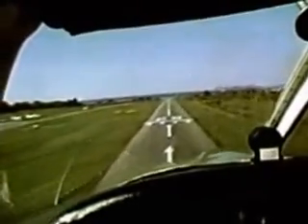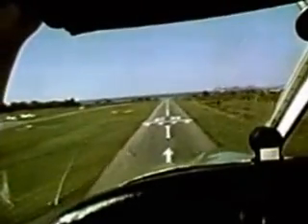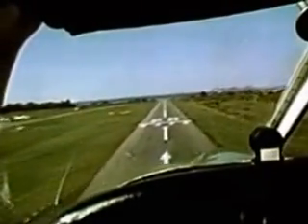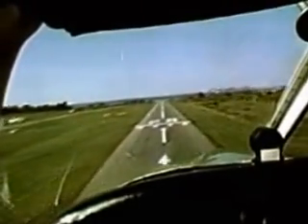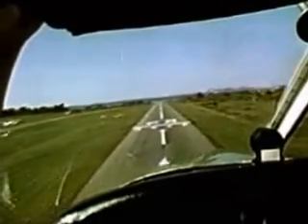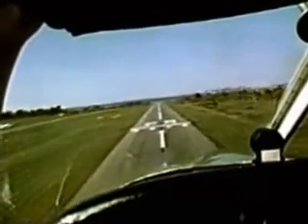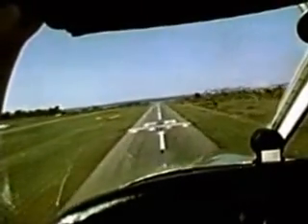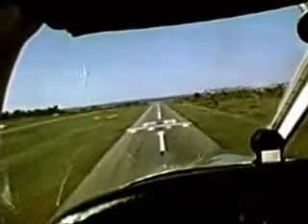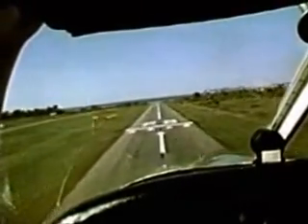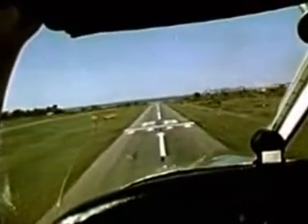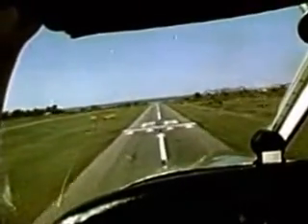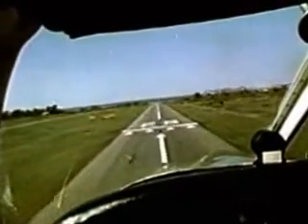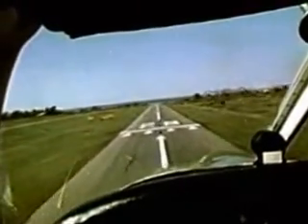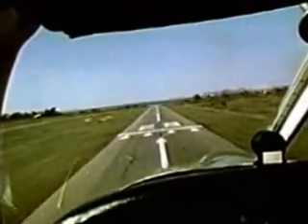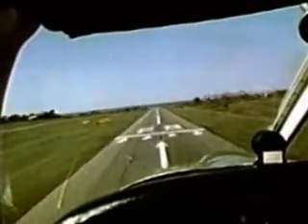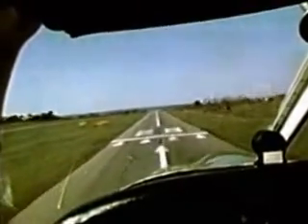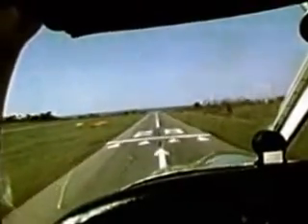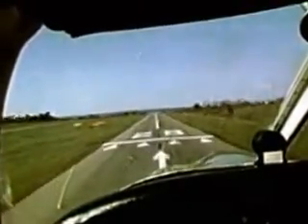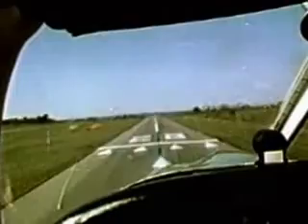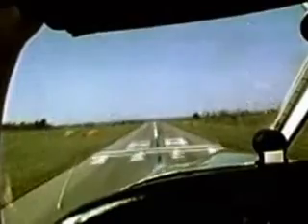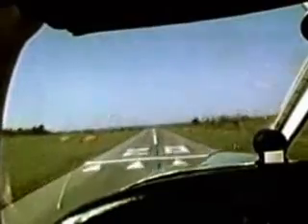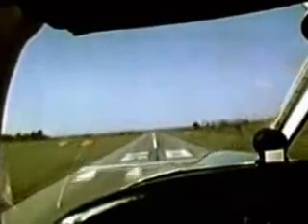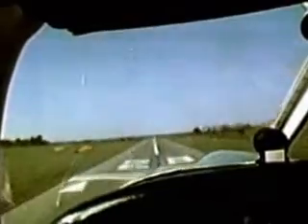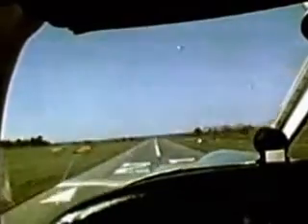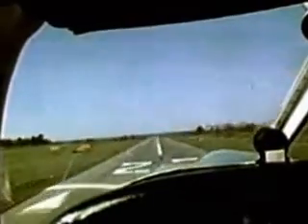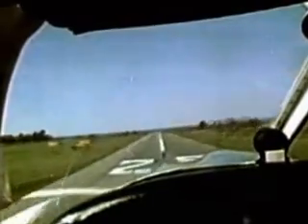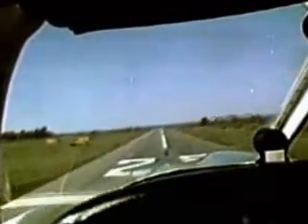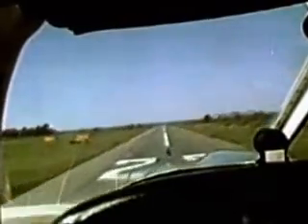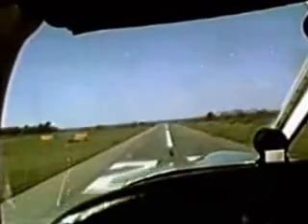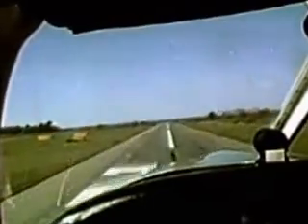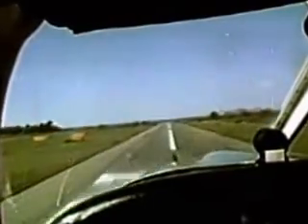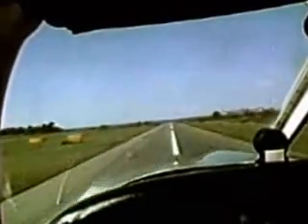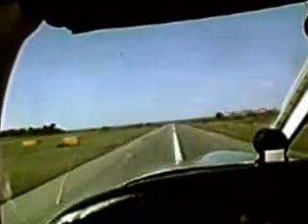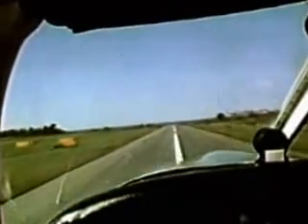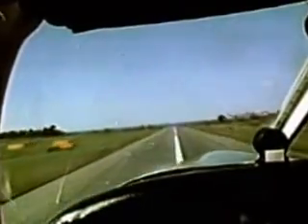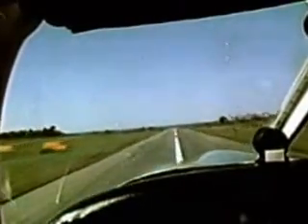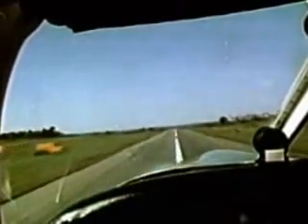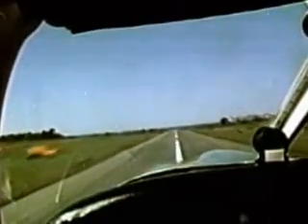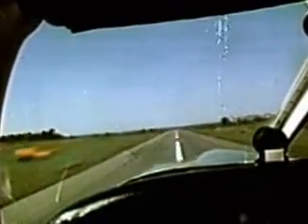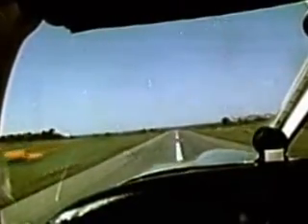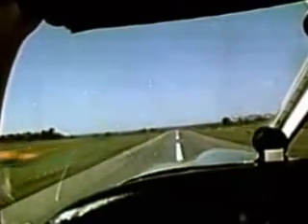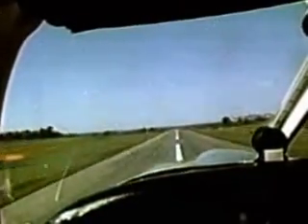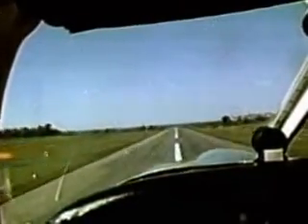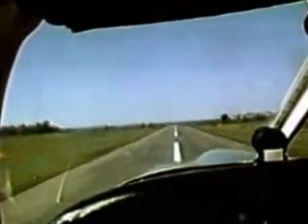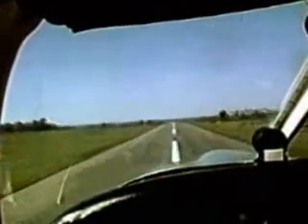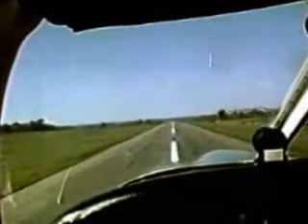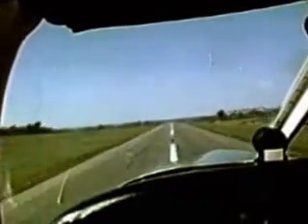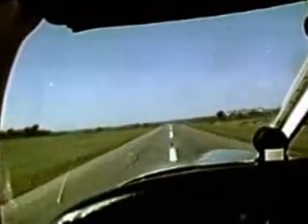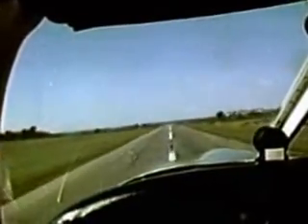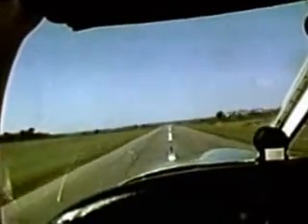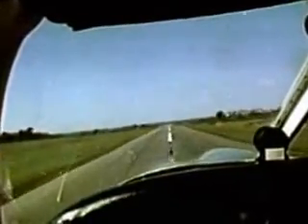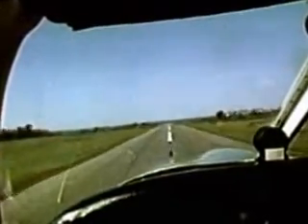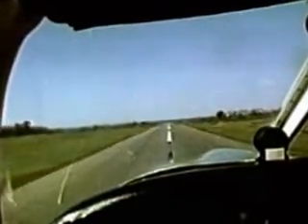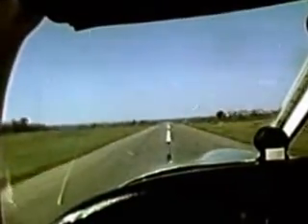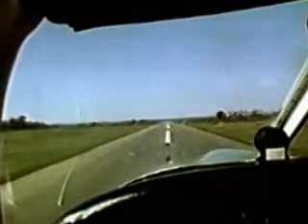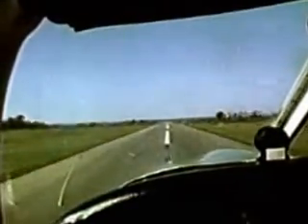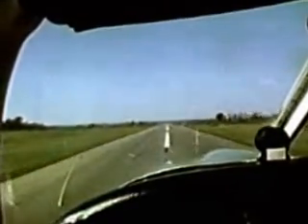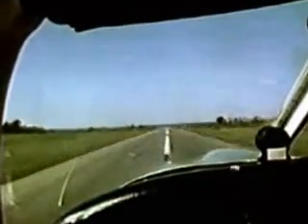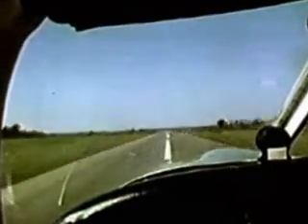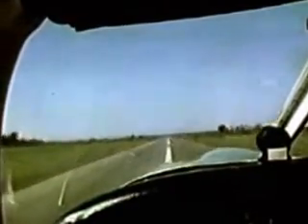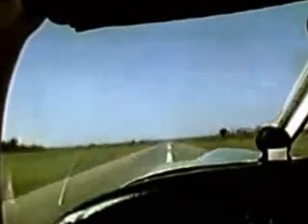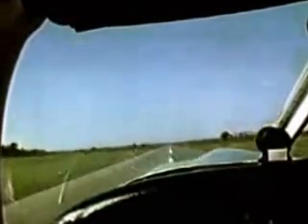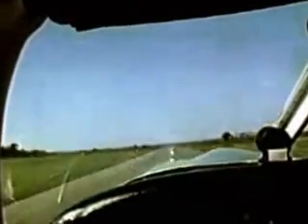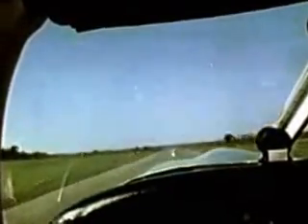Your approach speed should be normal except when the wind is gusty. Then, of course, you must add in about one half of the gust factor.